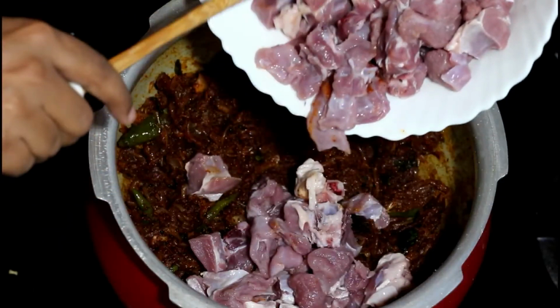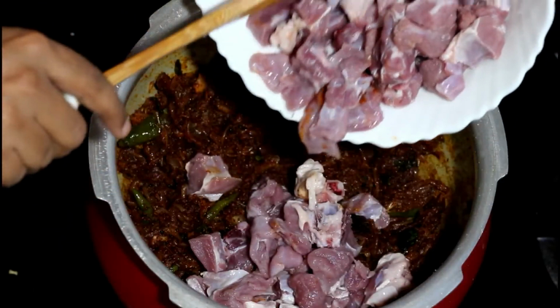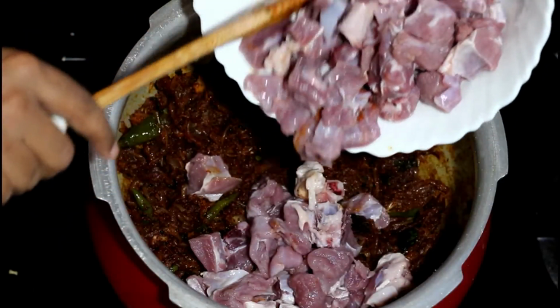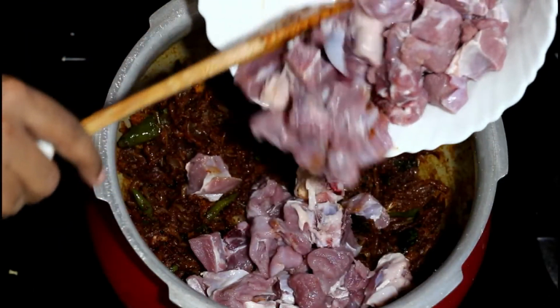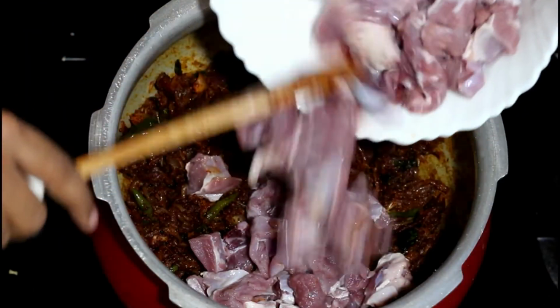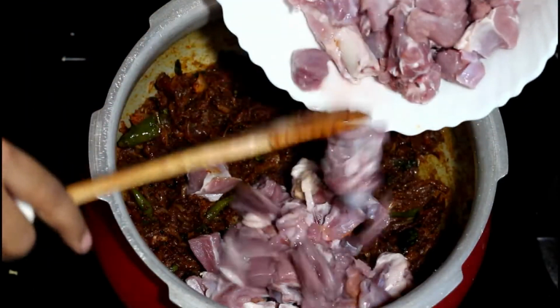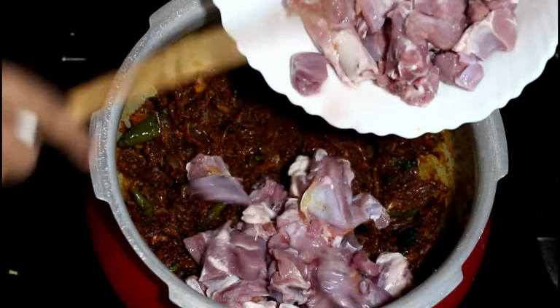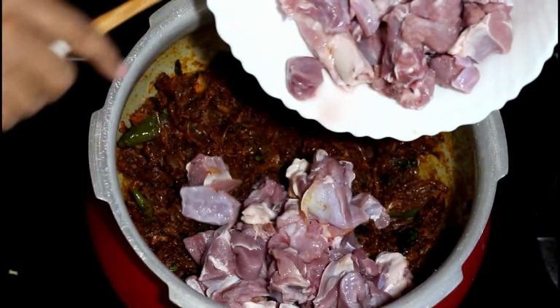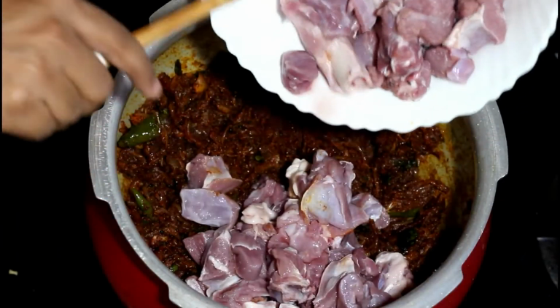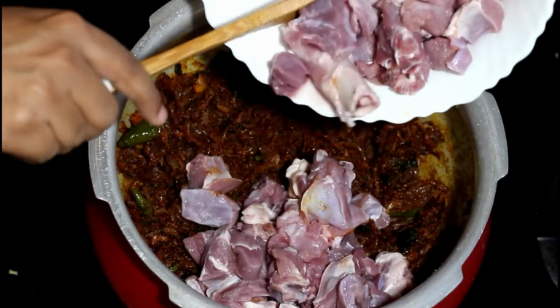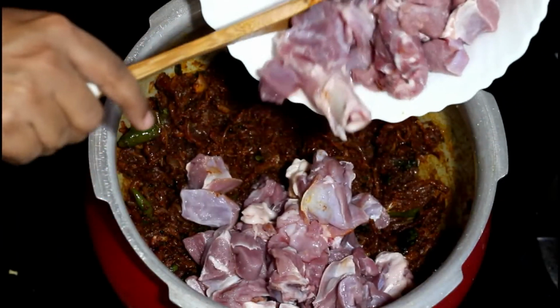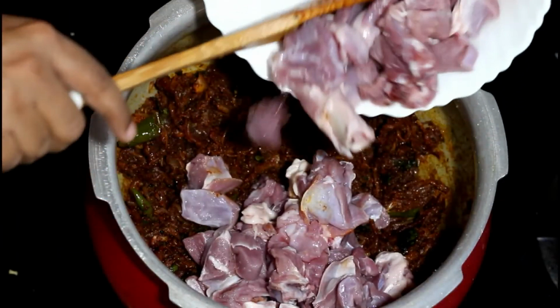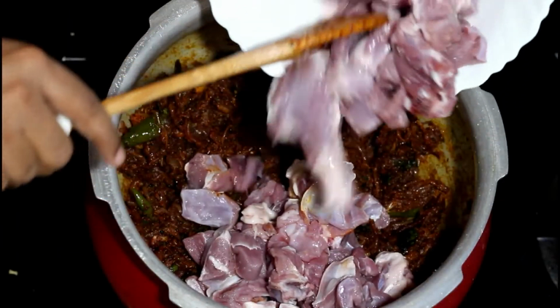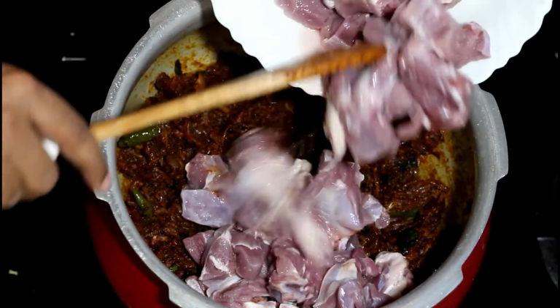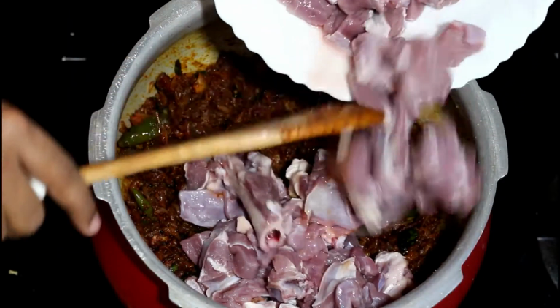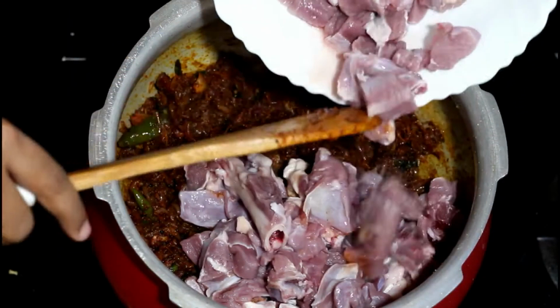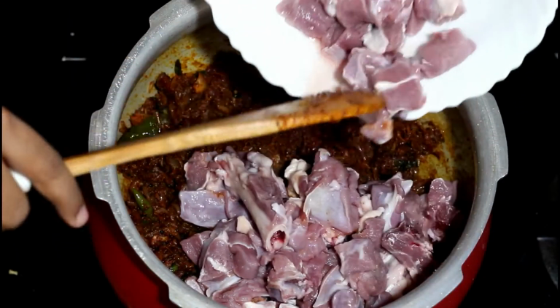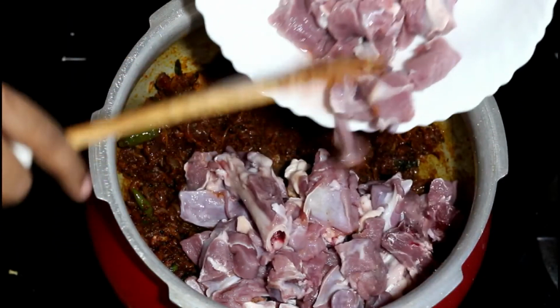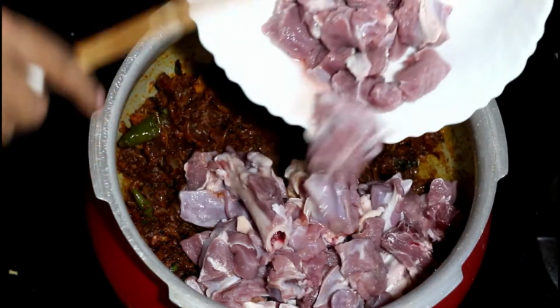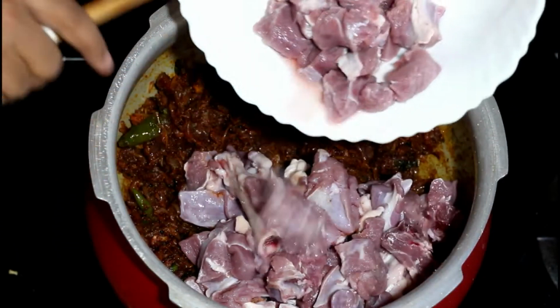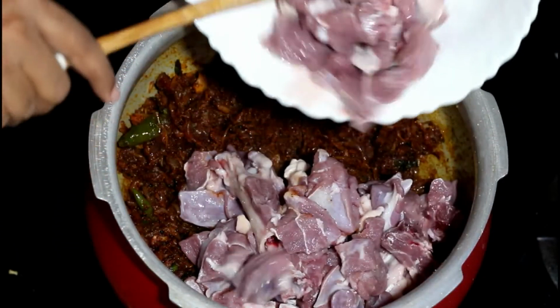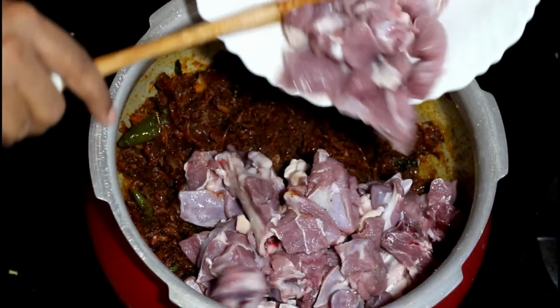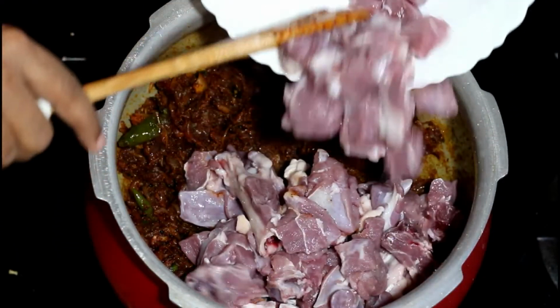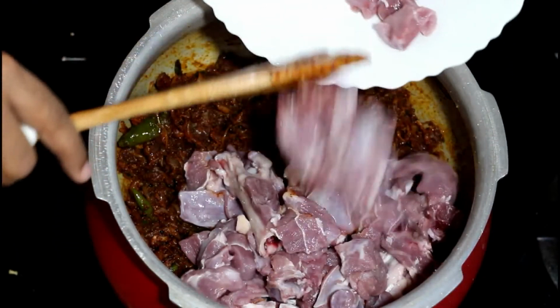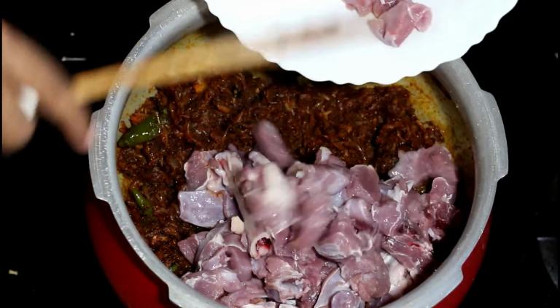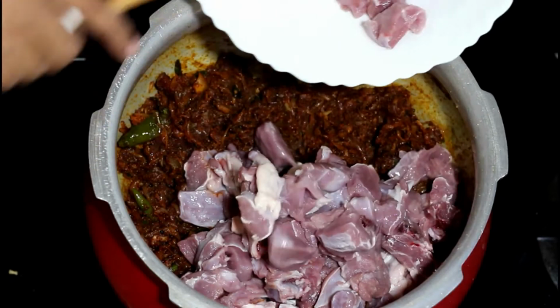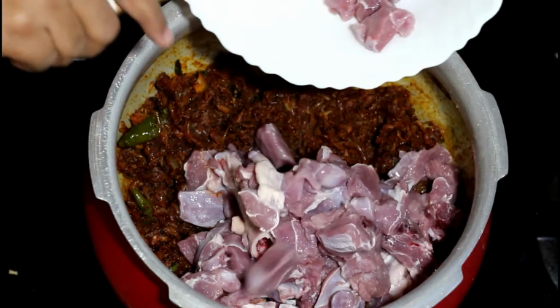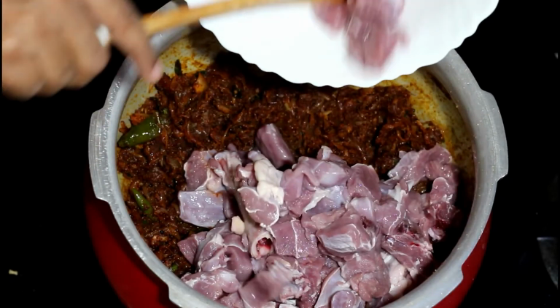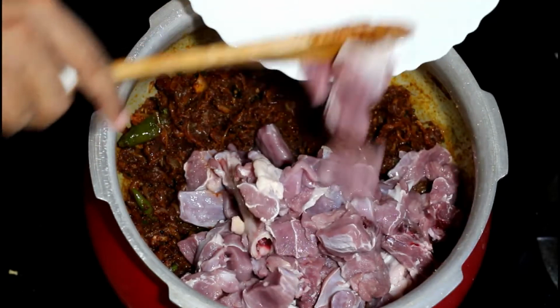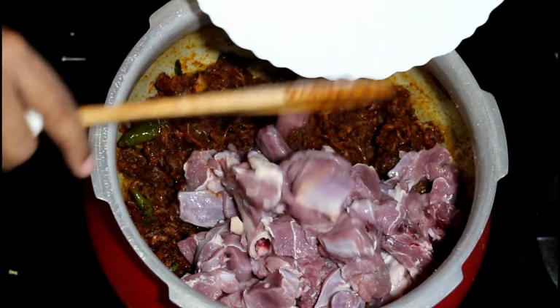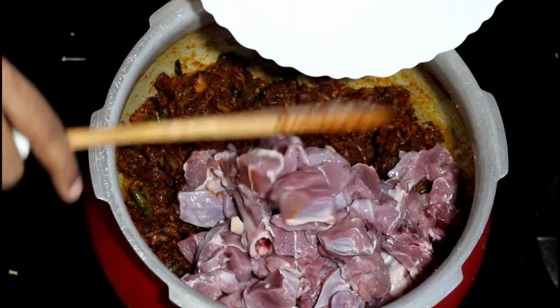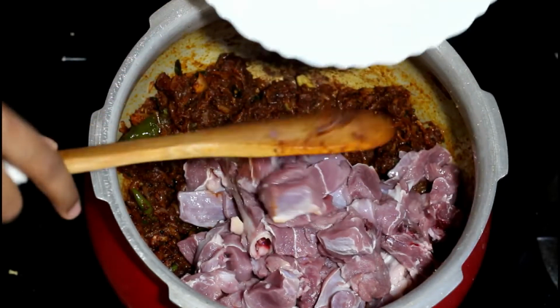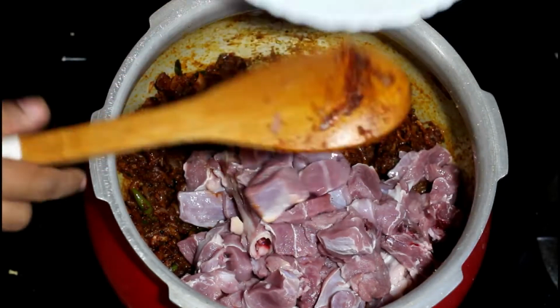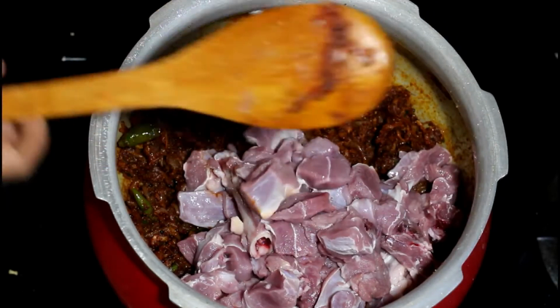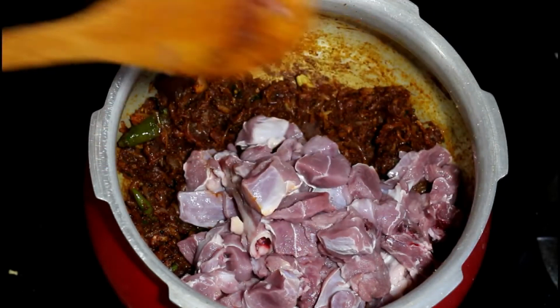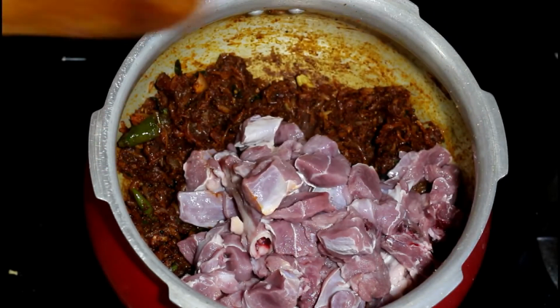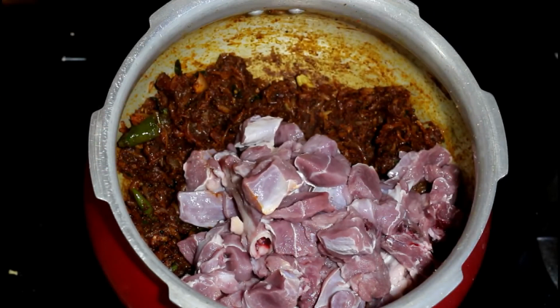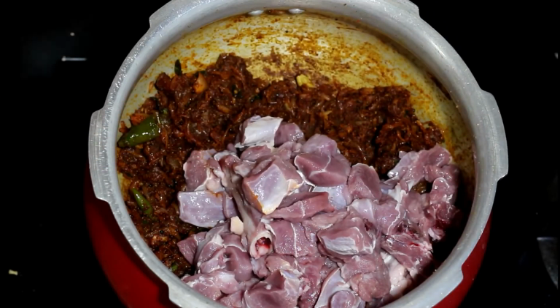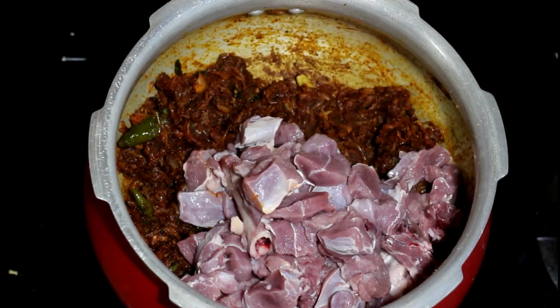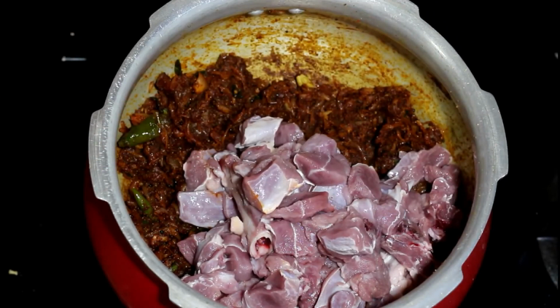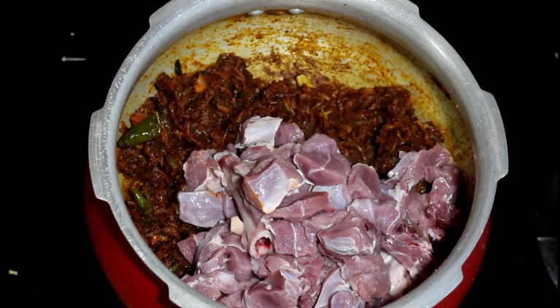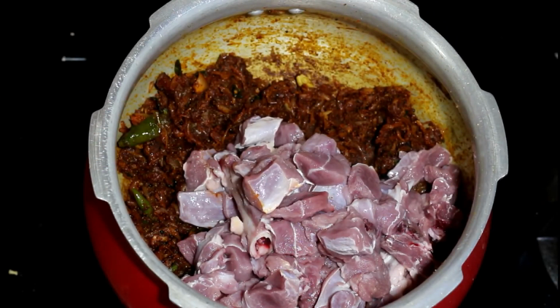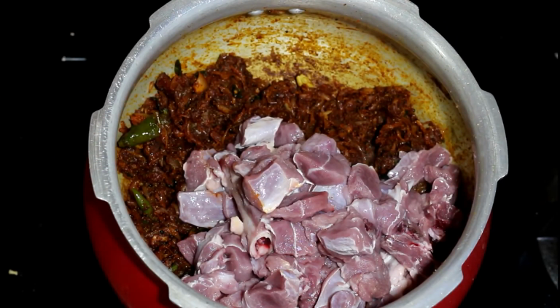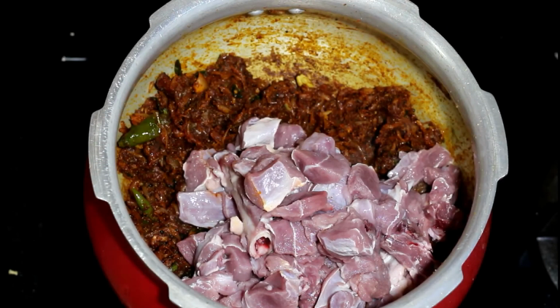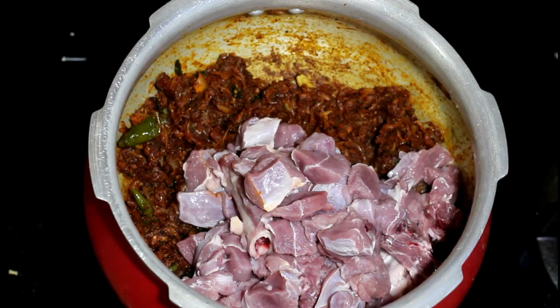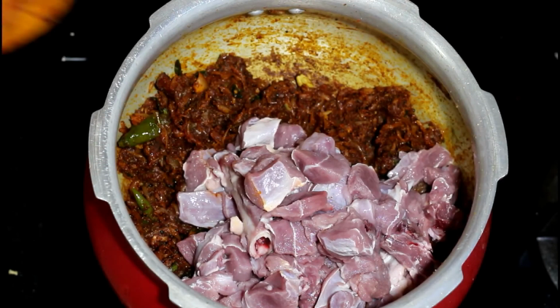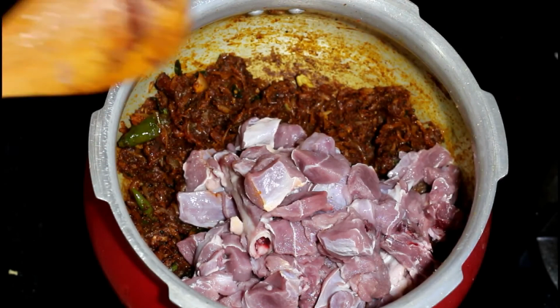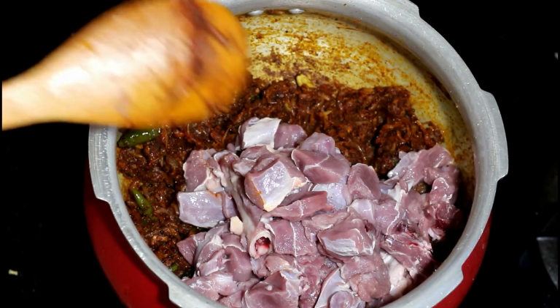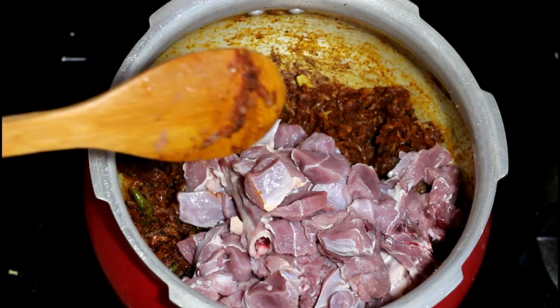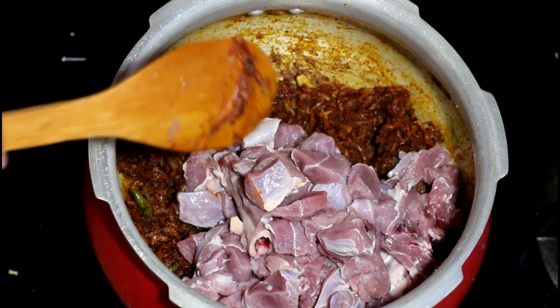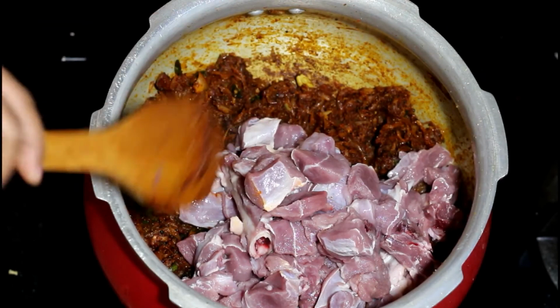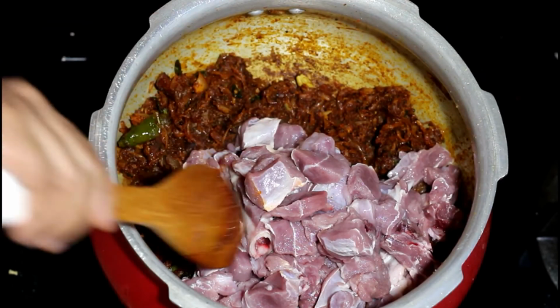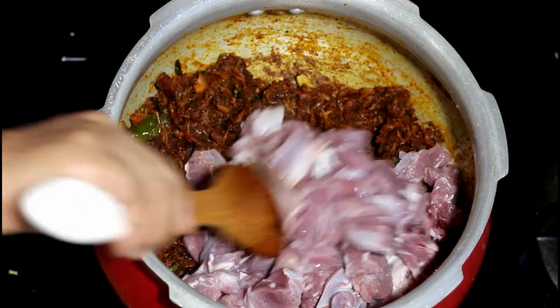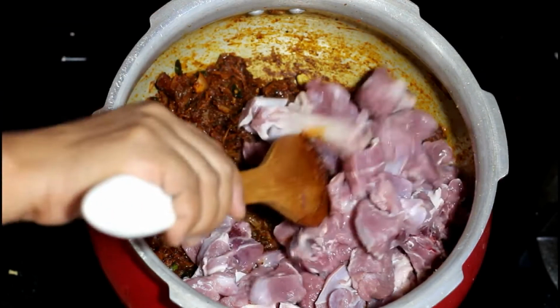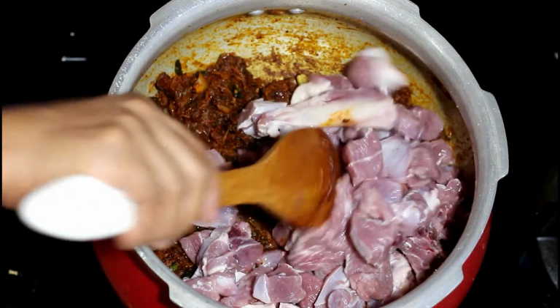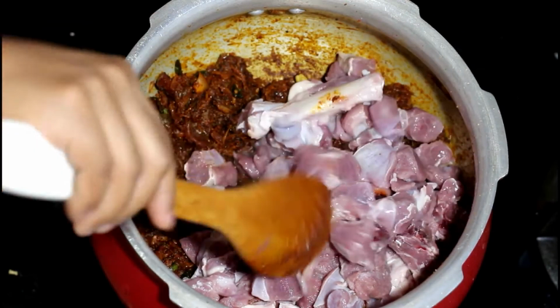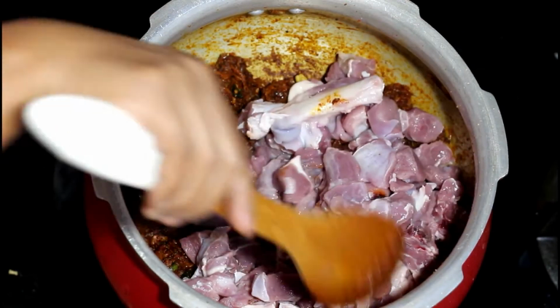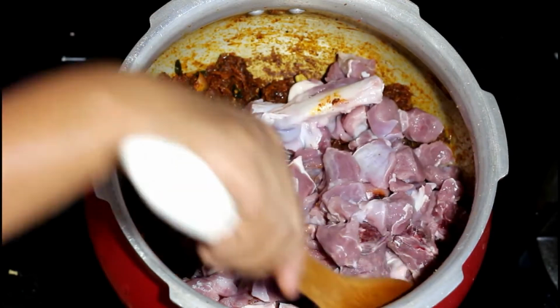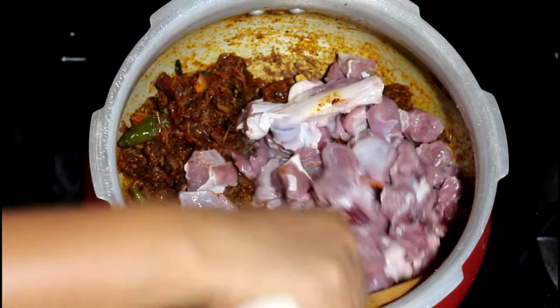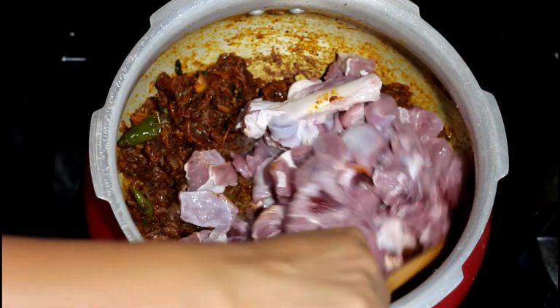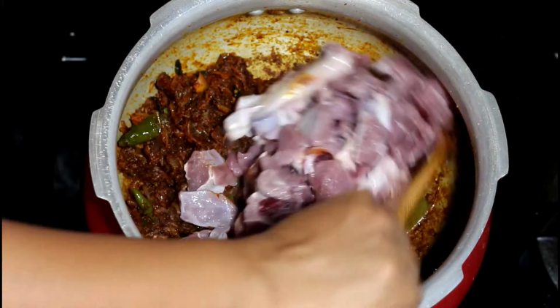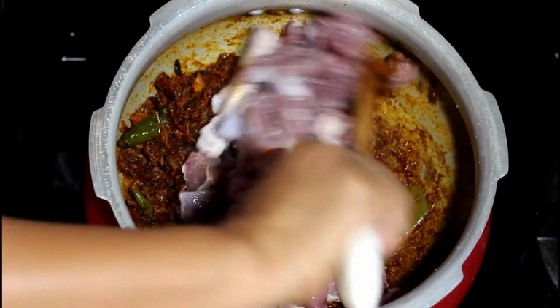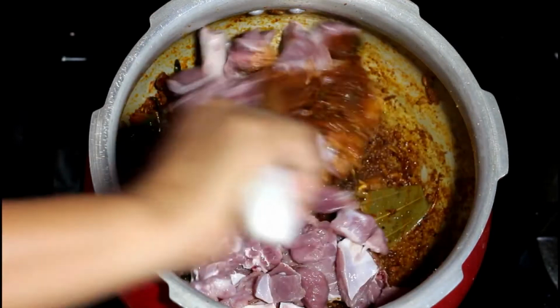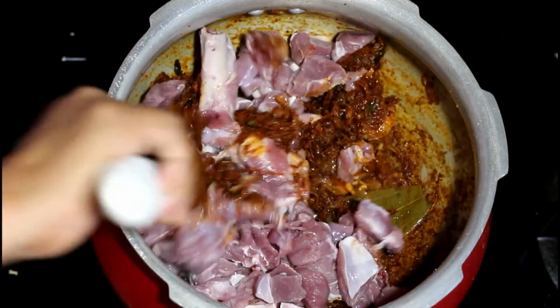Add in the cleaned and chopped mutton pieces now. Mix it really well so that it gets coated with the masala.